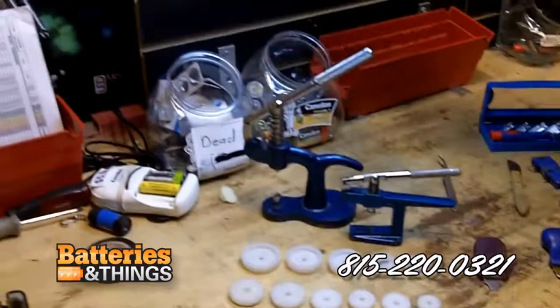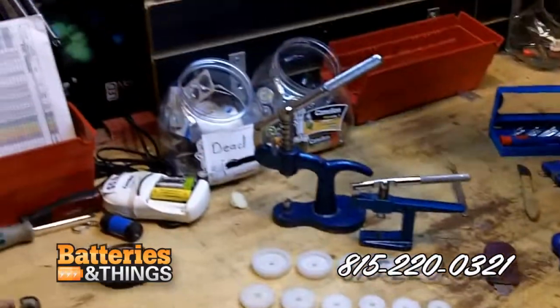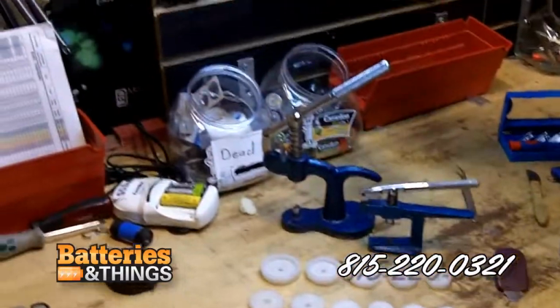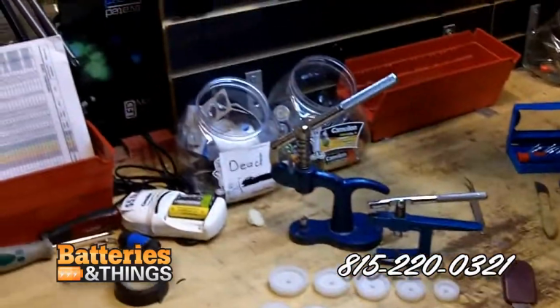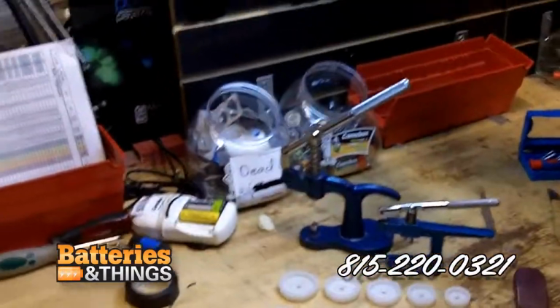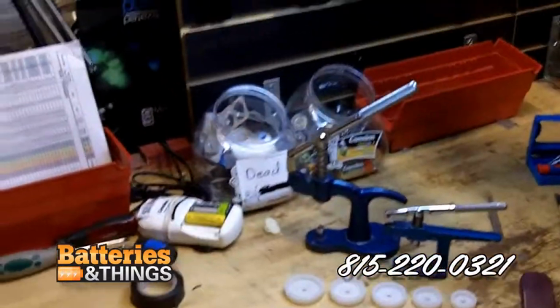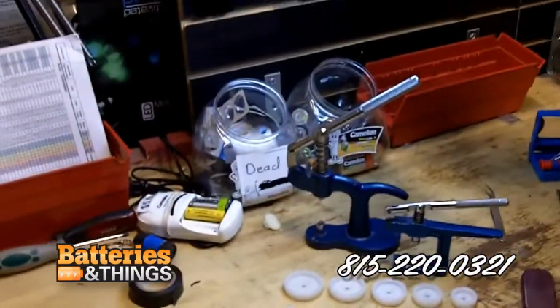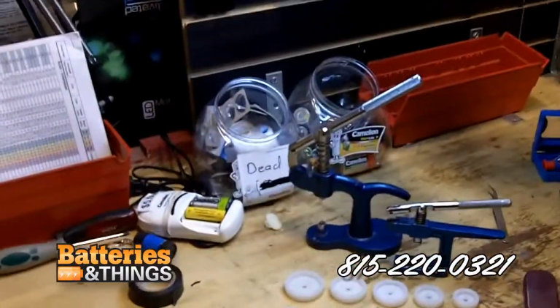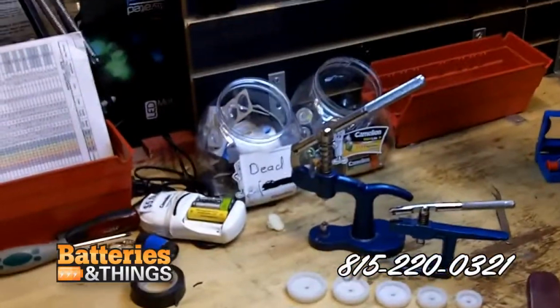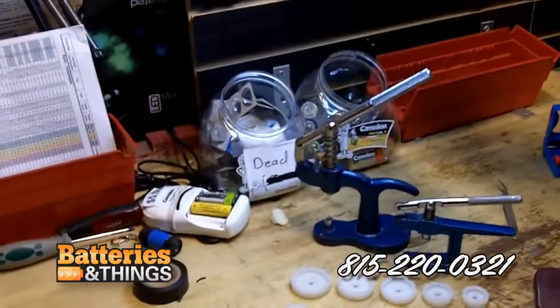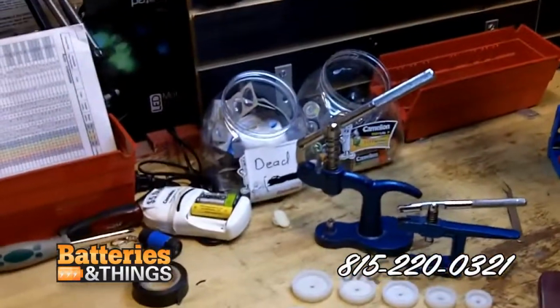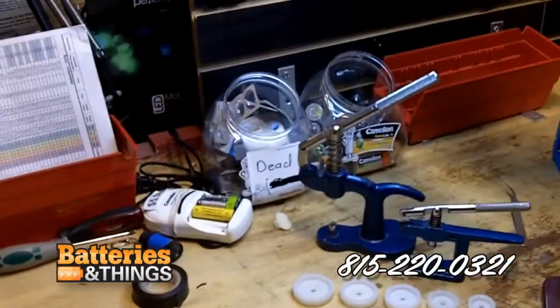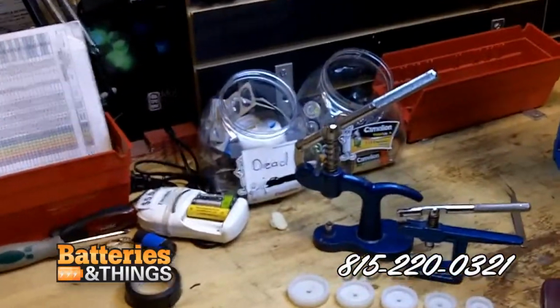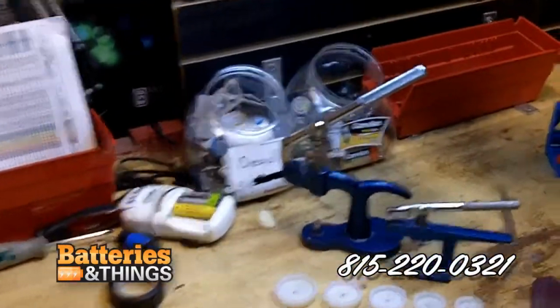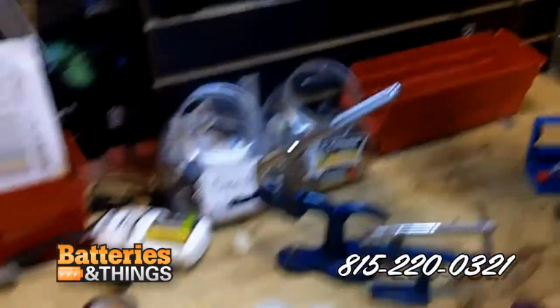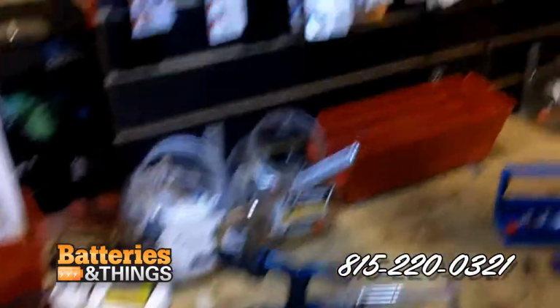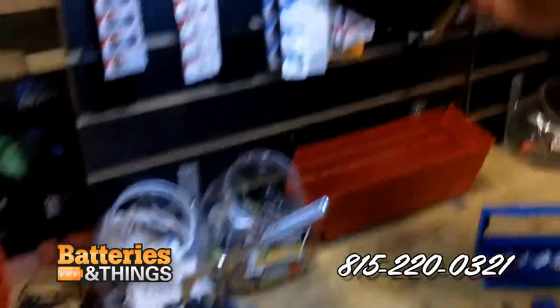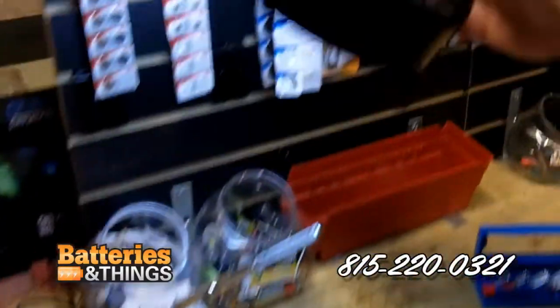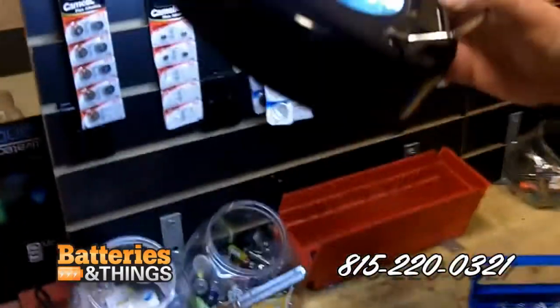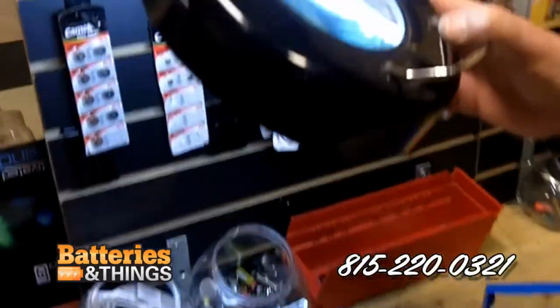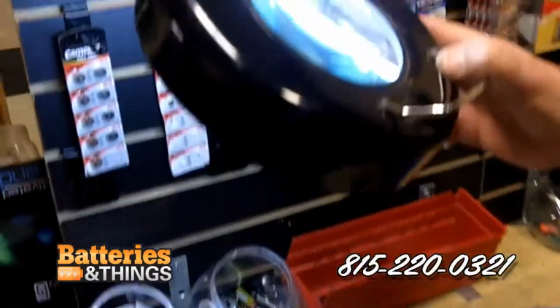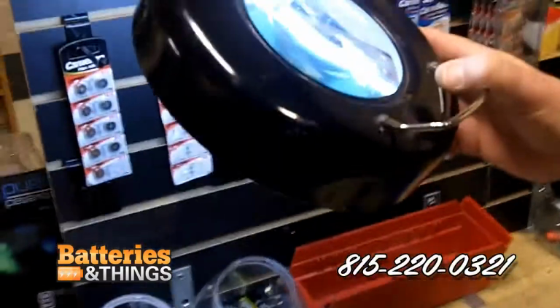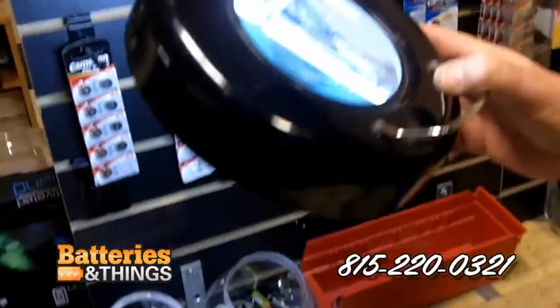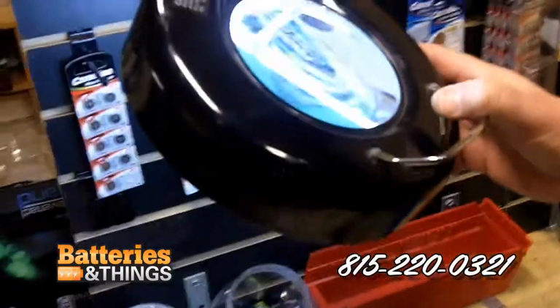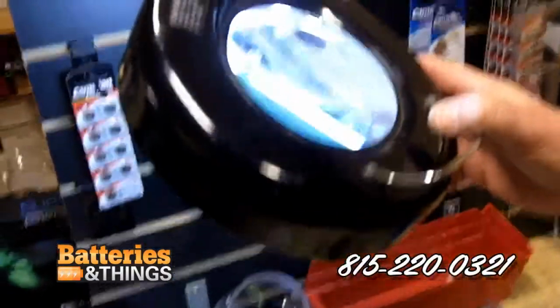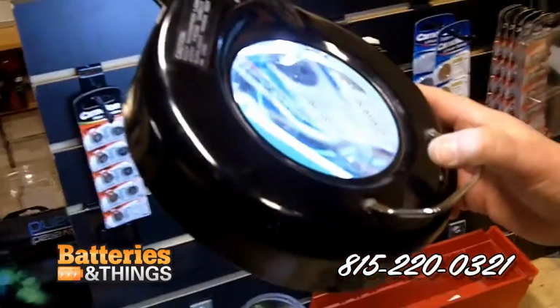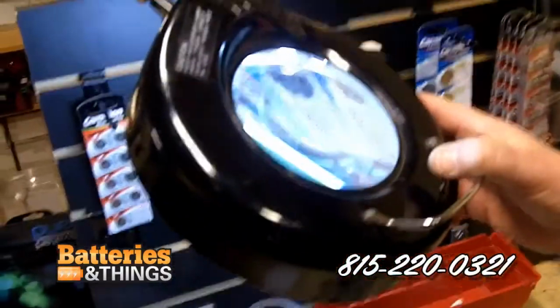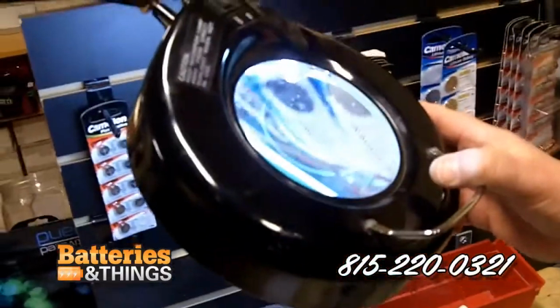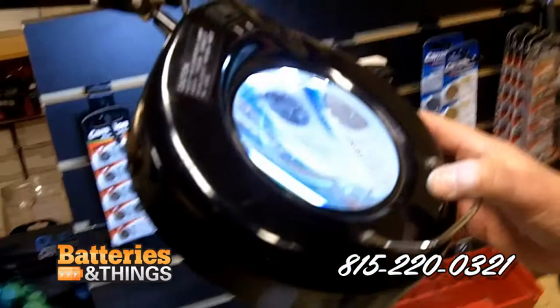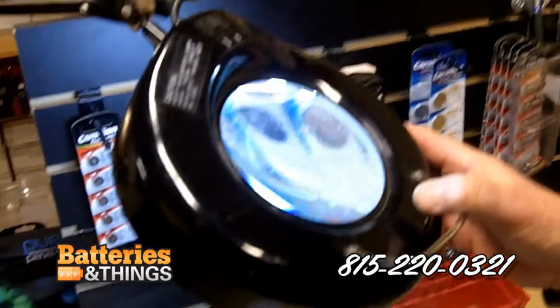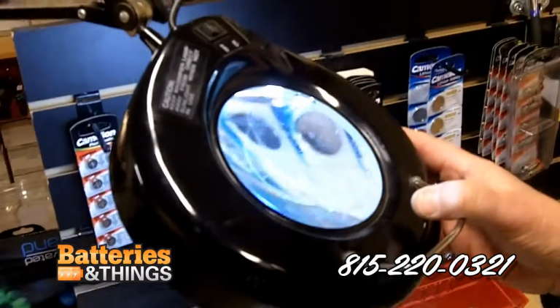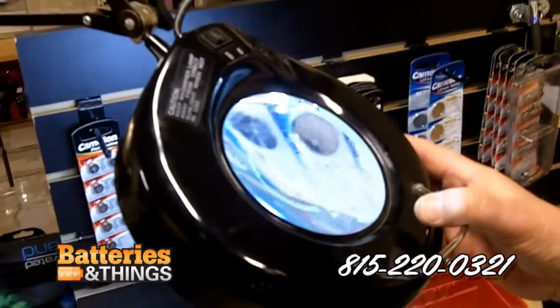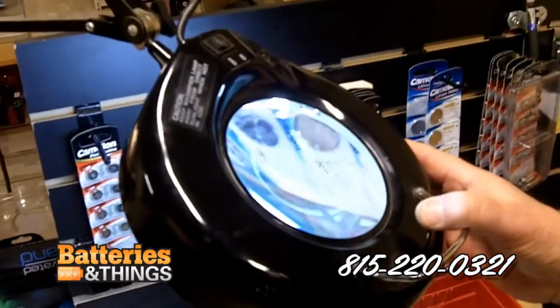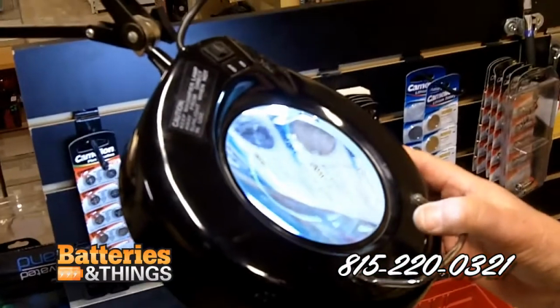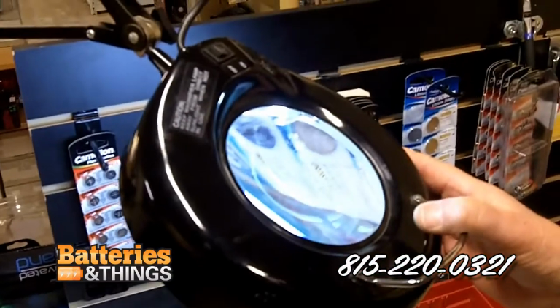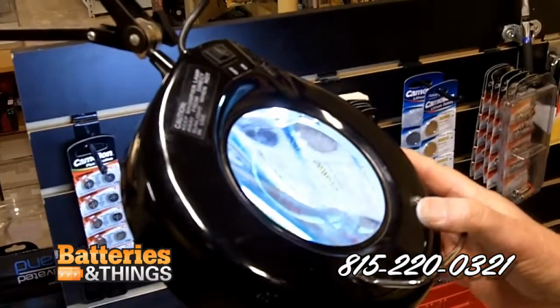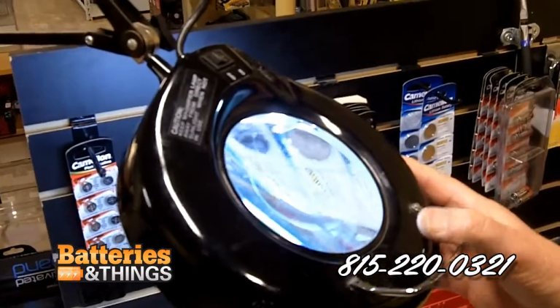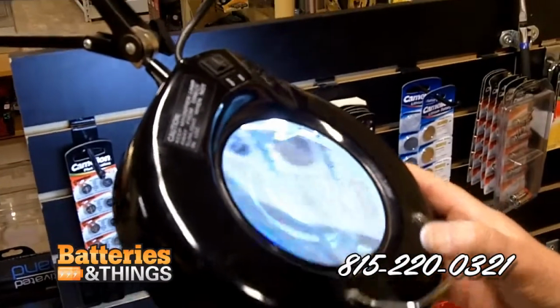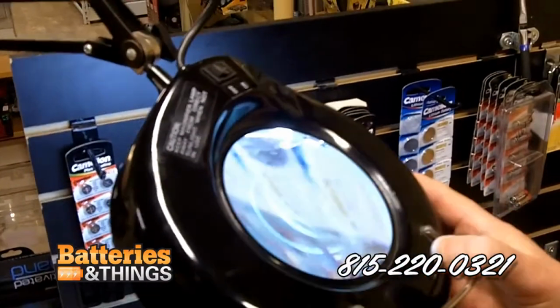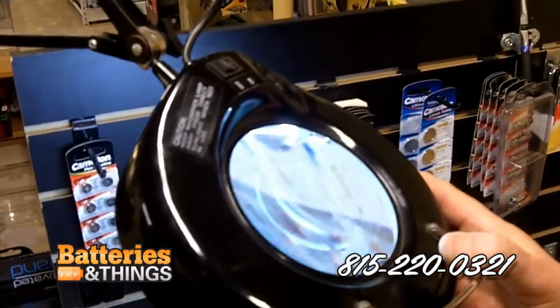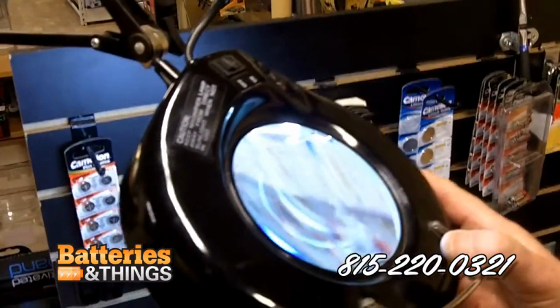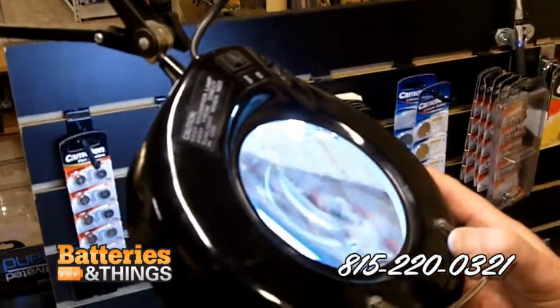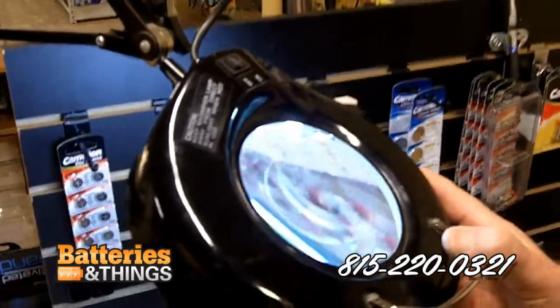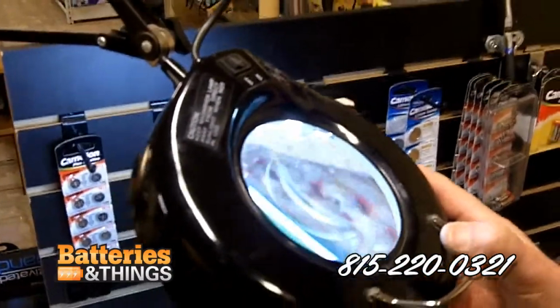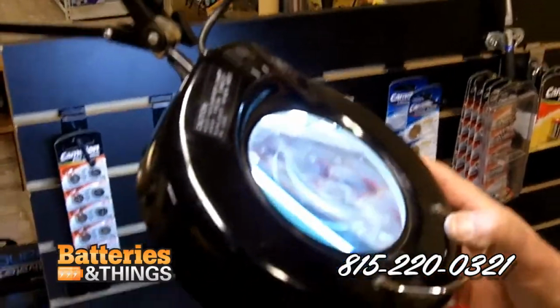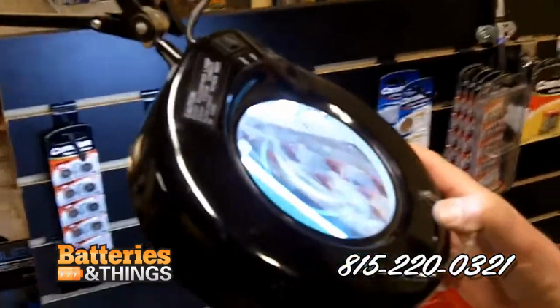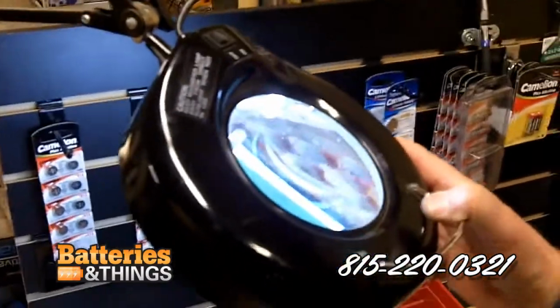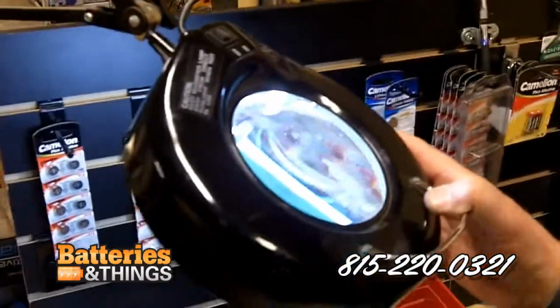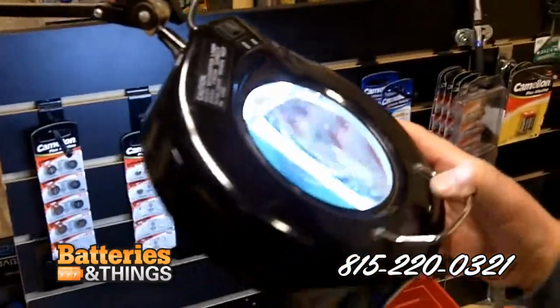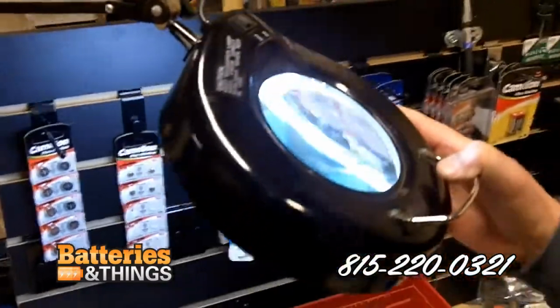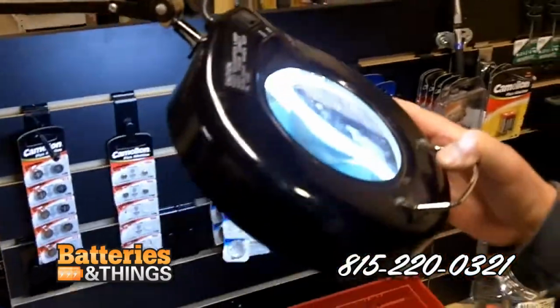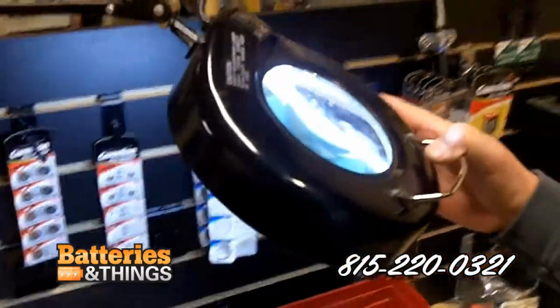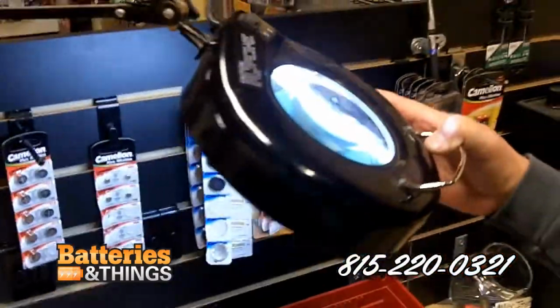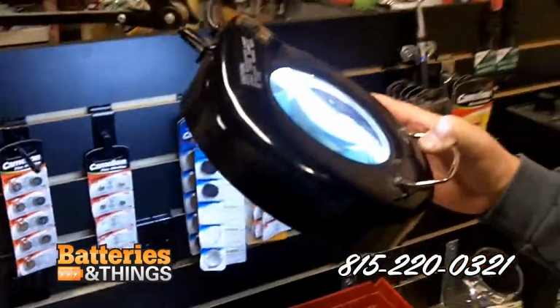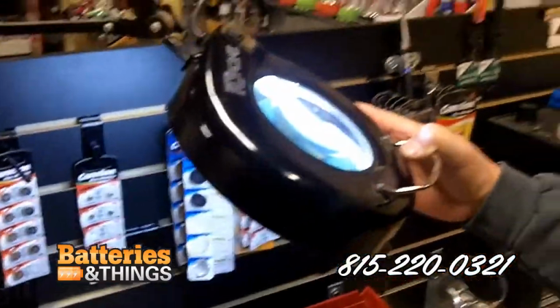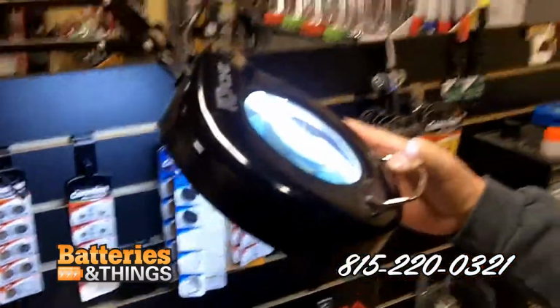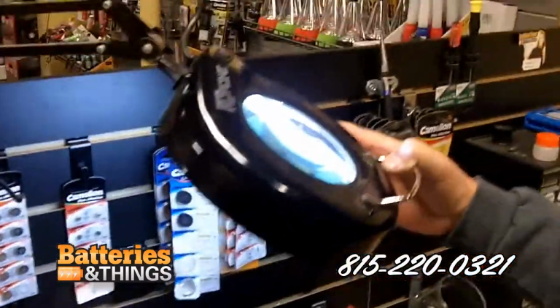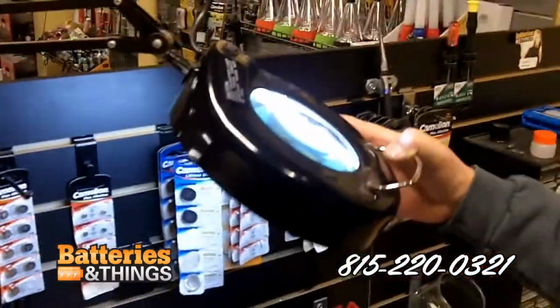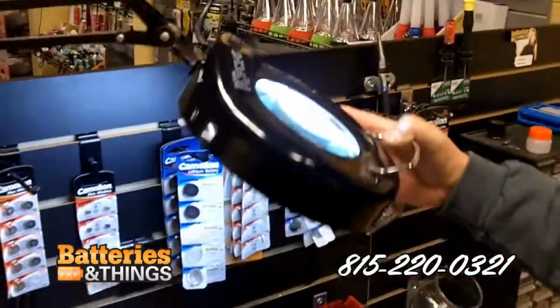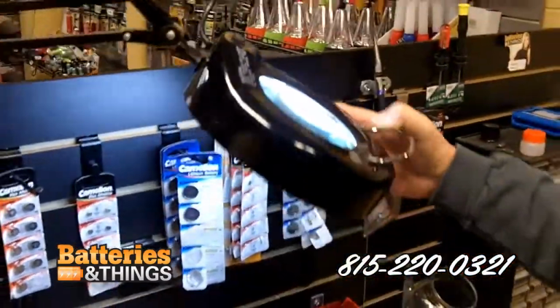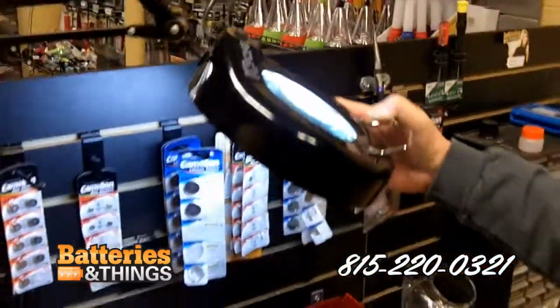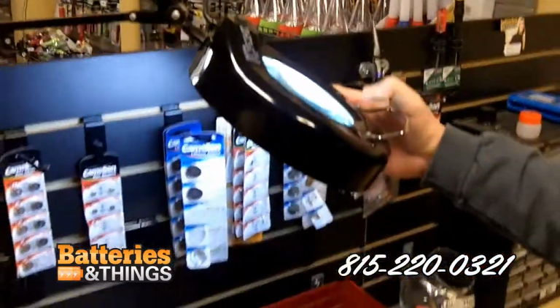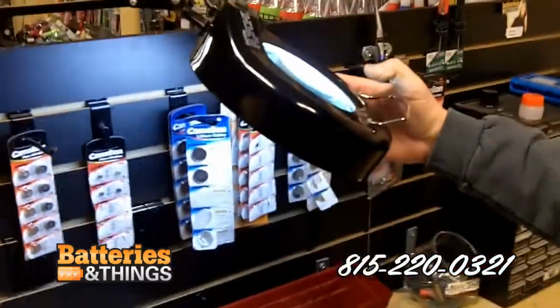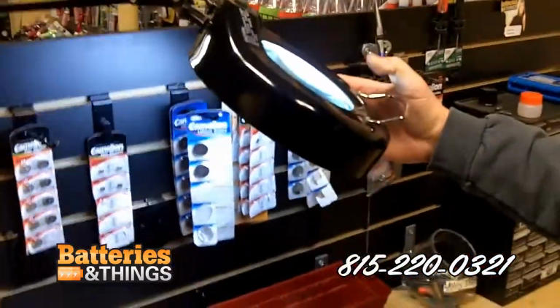Also included is a magnifying glass. It helps a lot for people that see a little bit — it helps you see a little bit better.